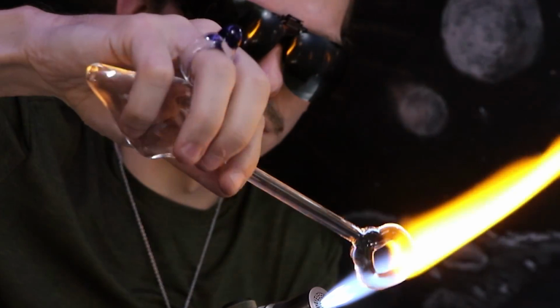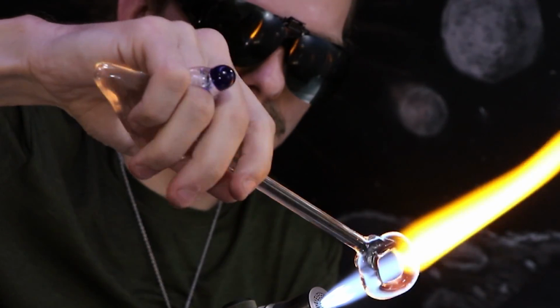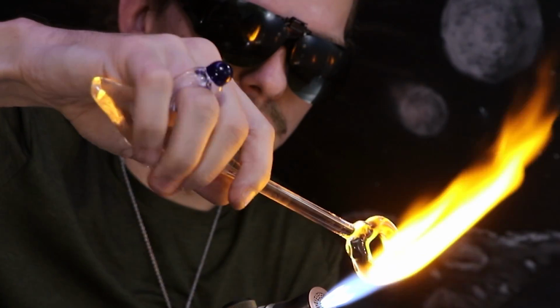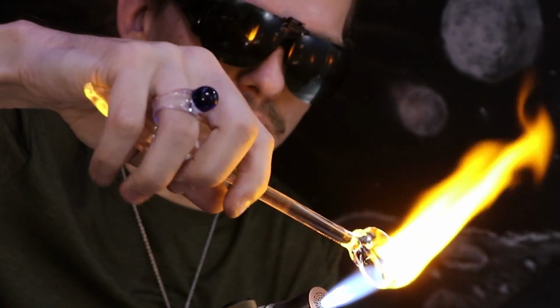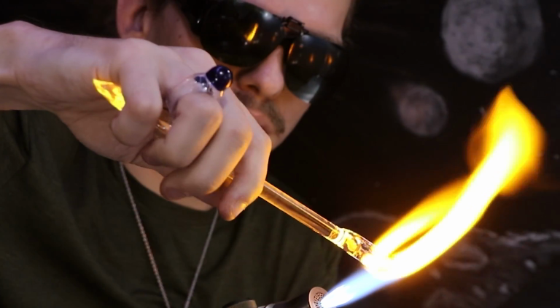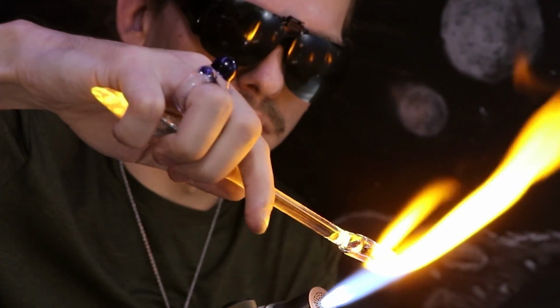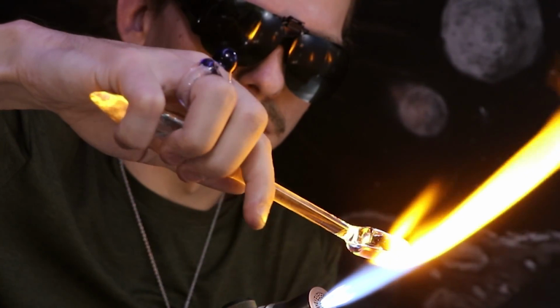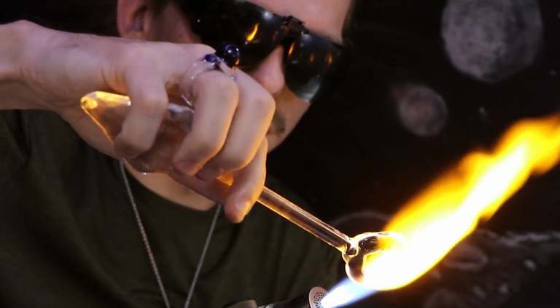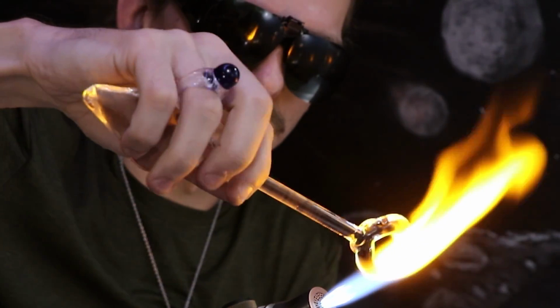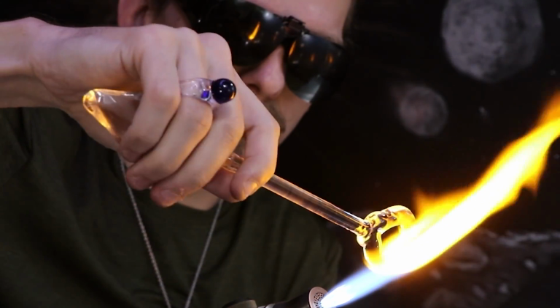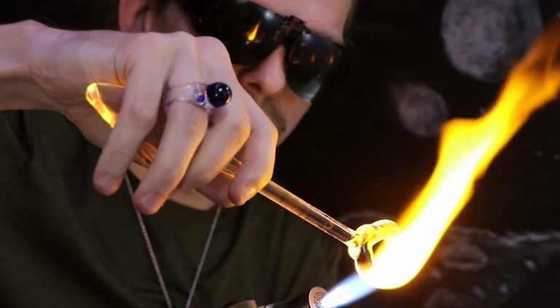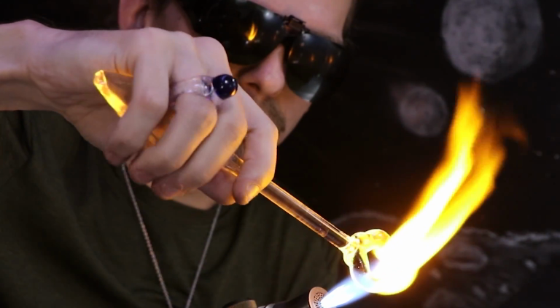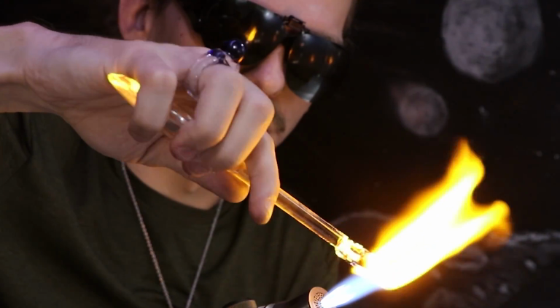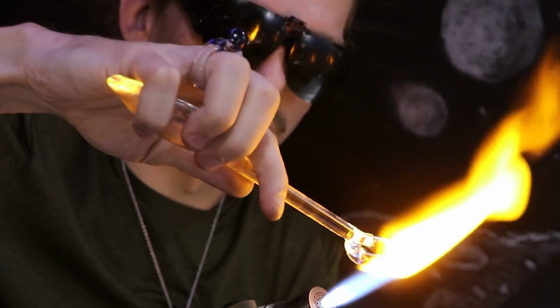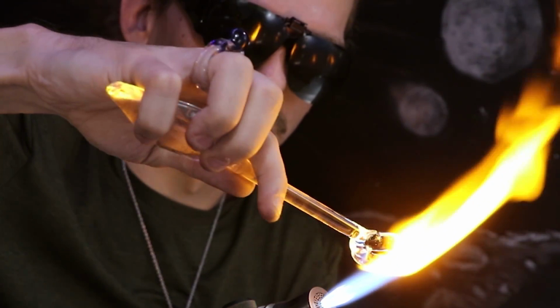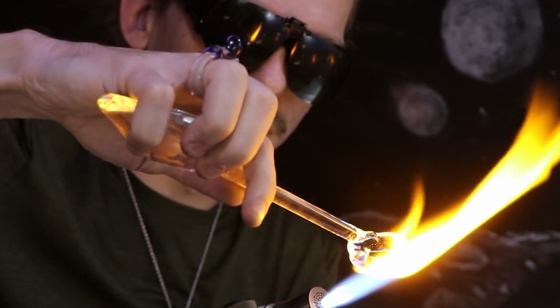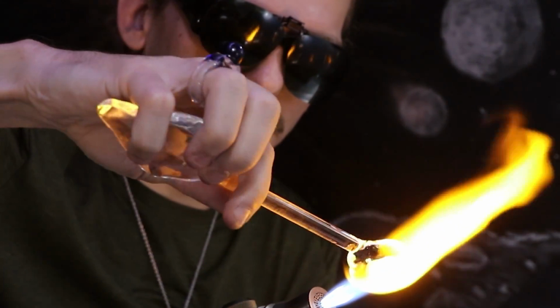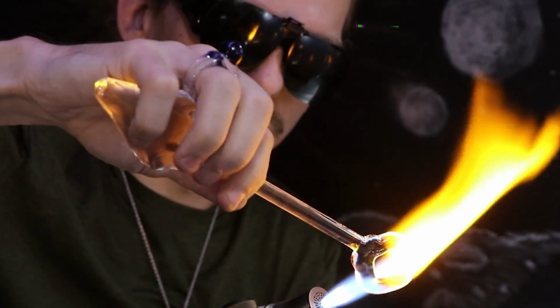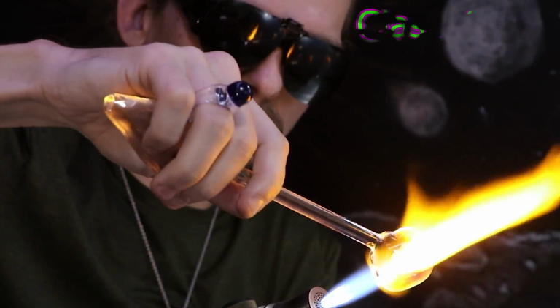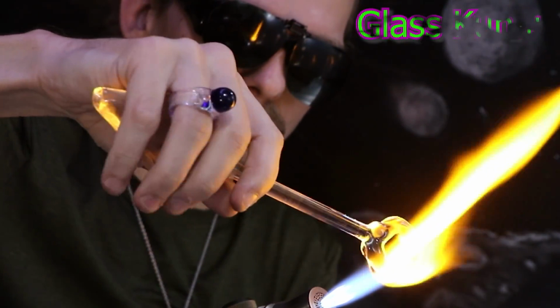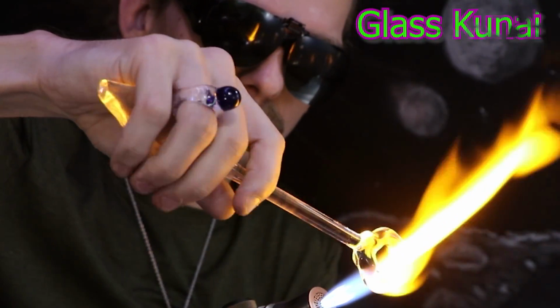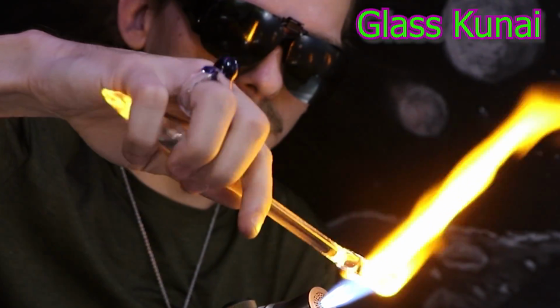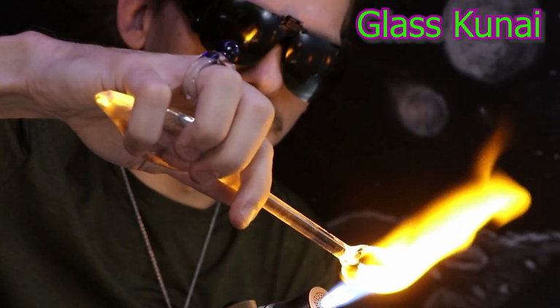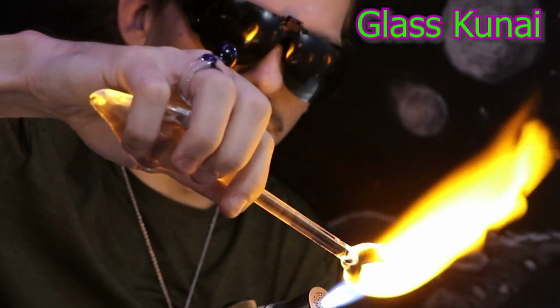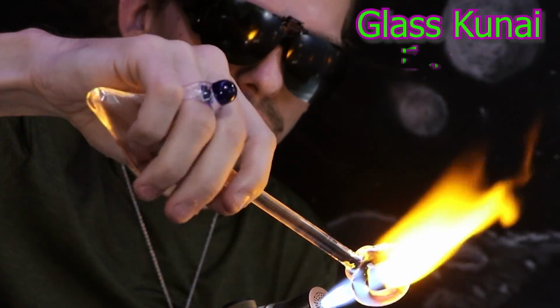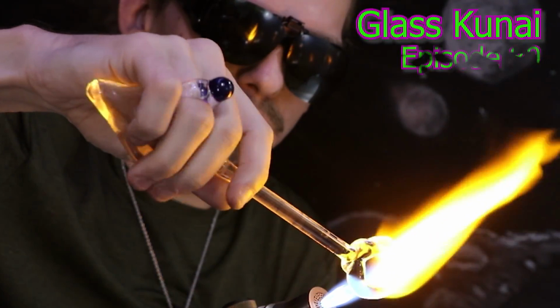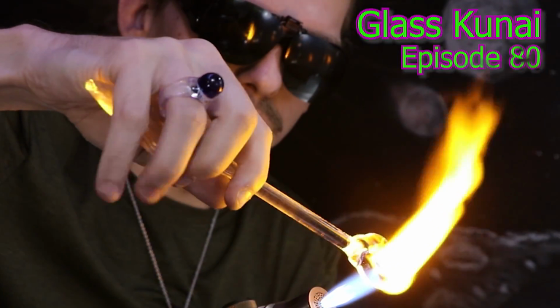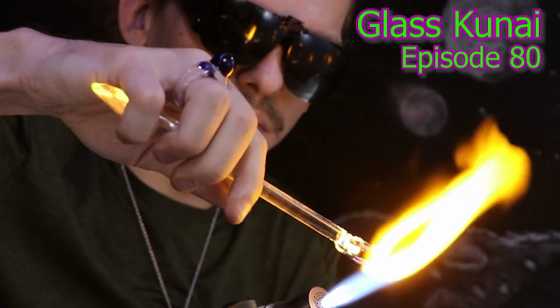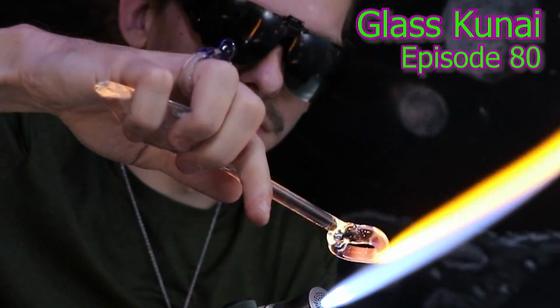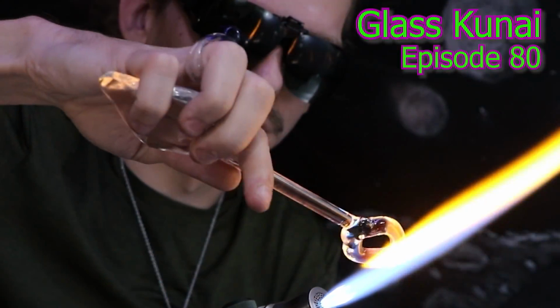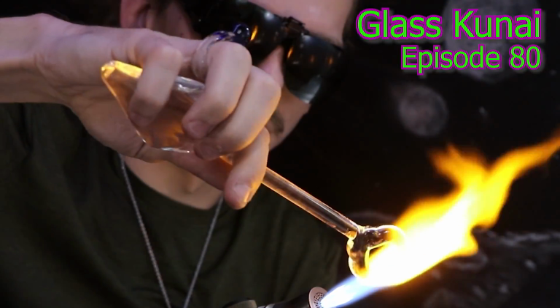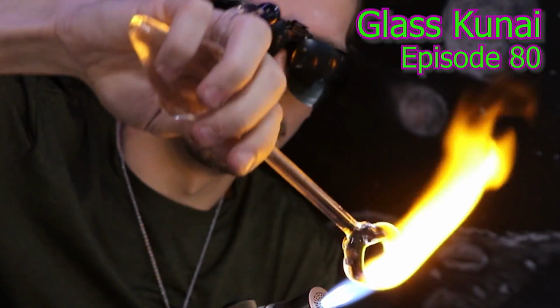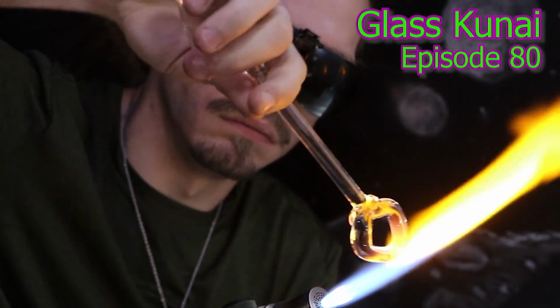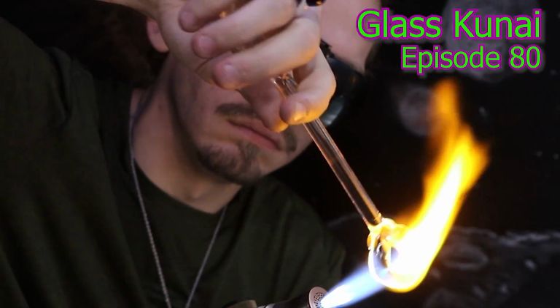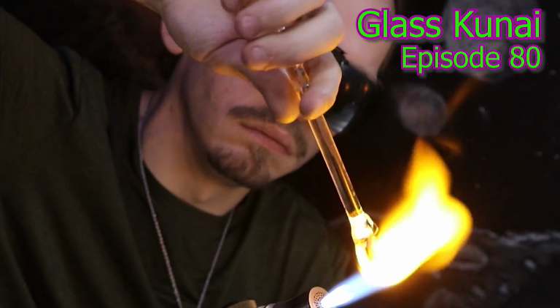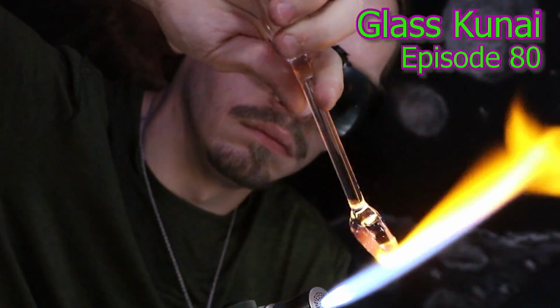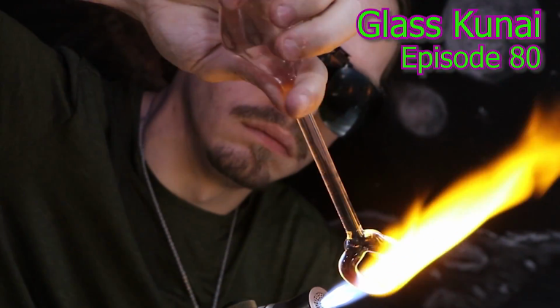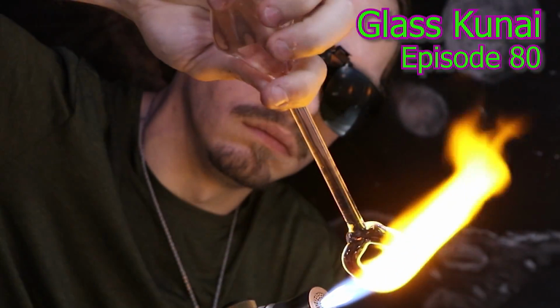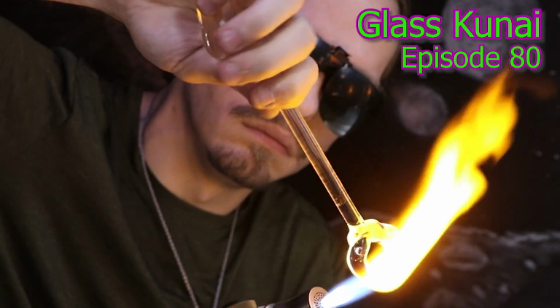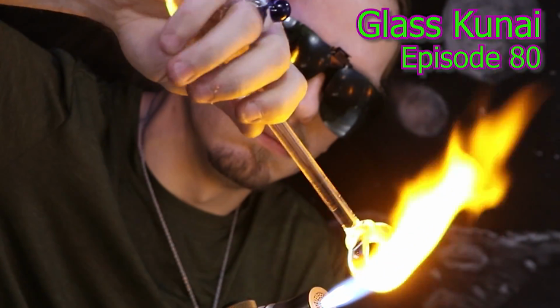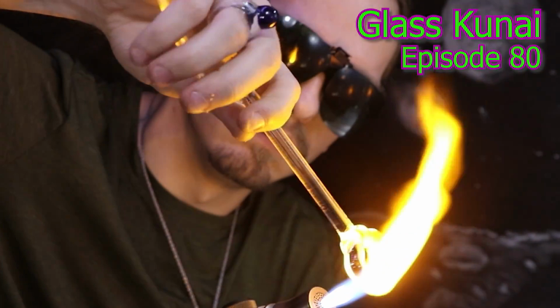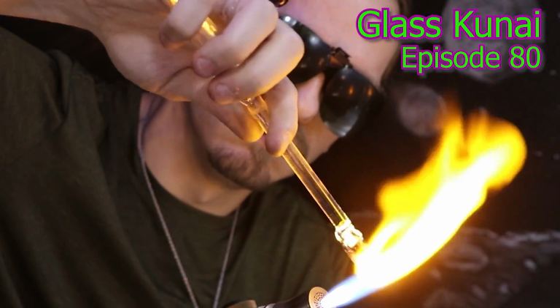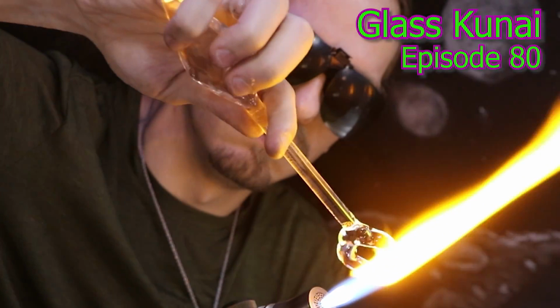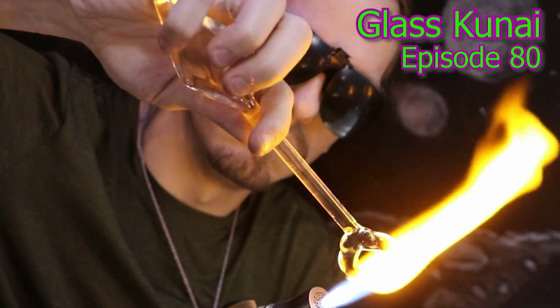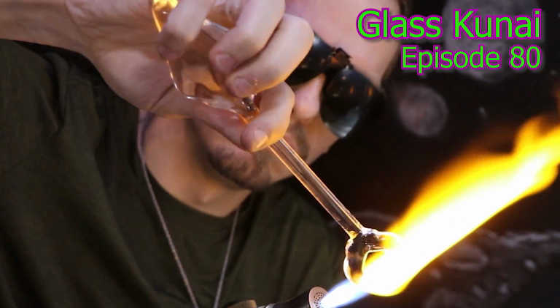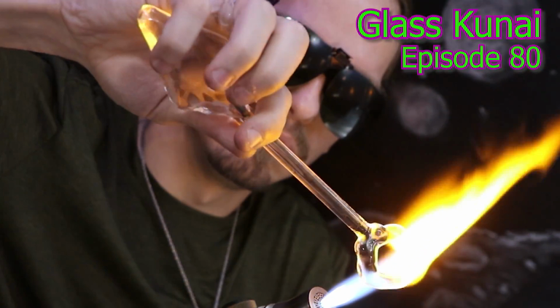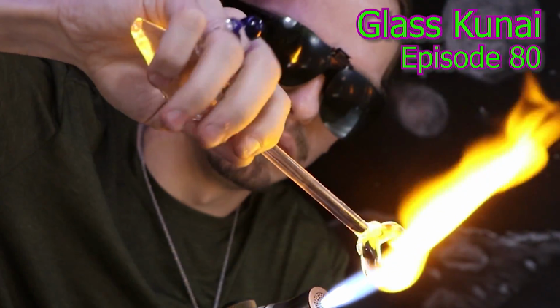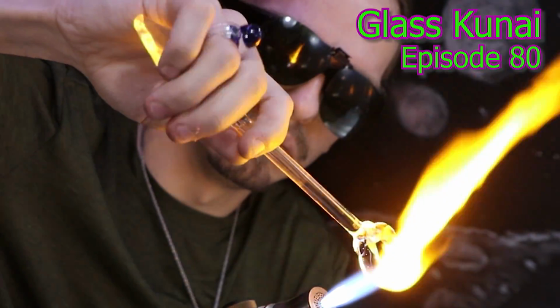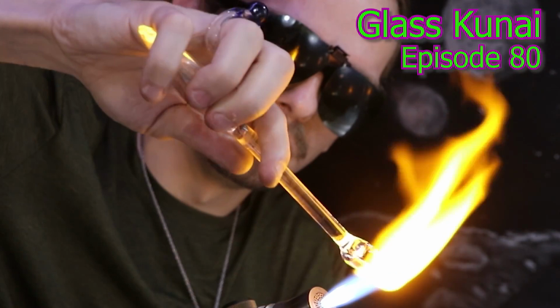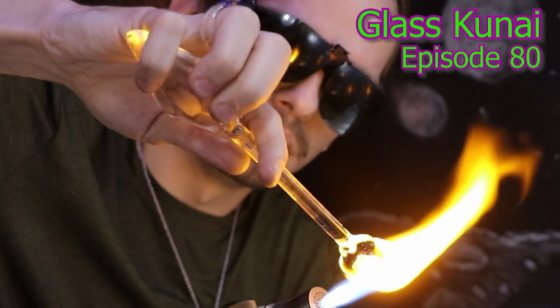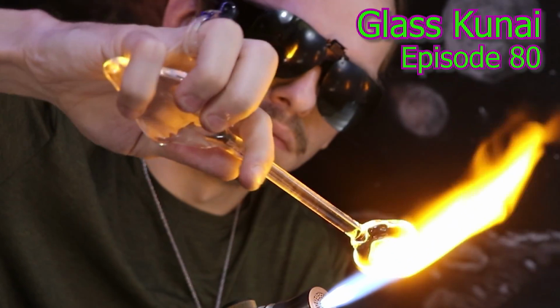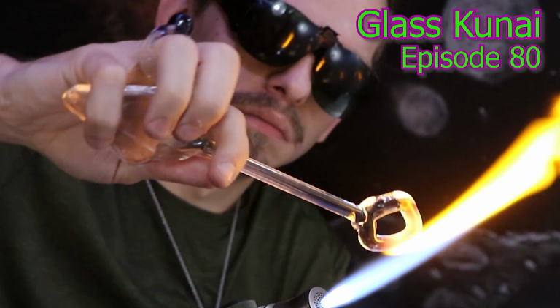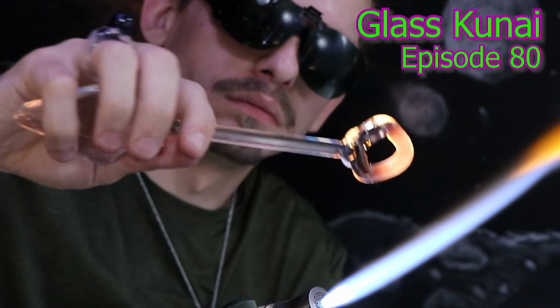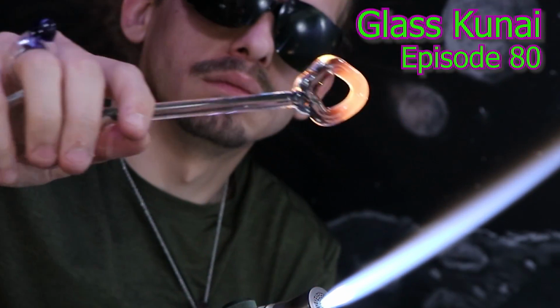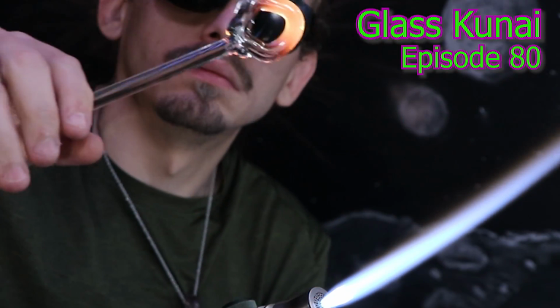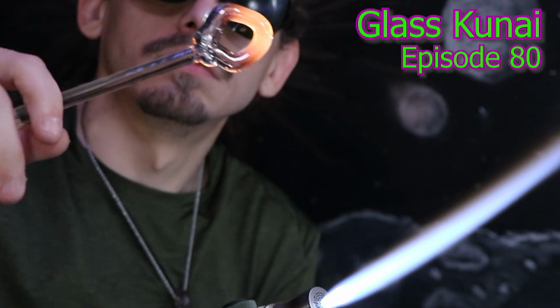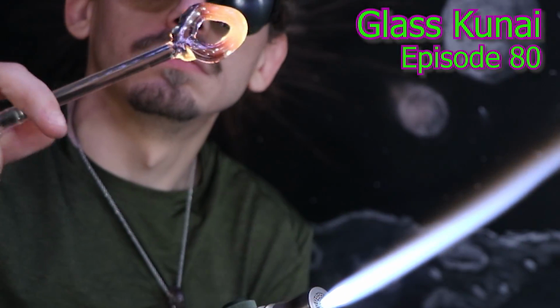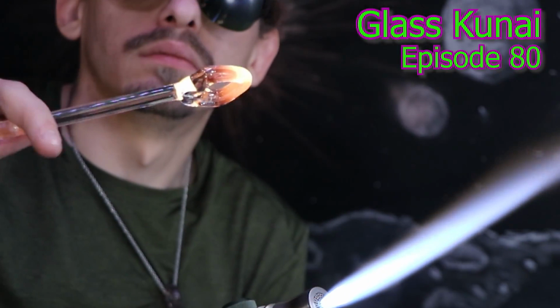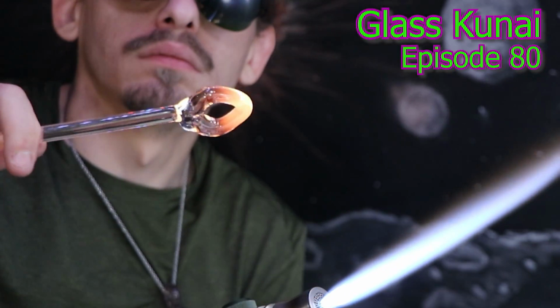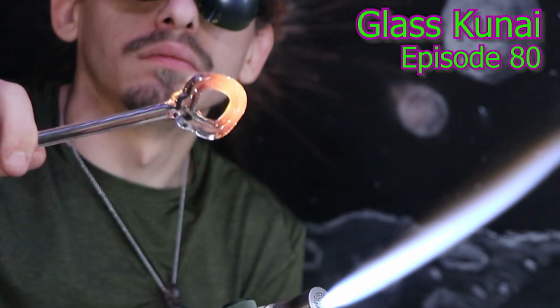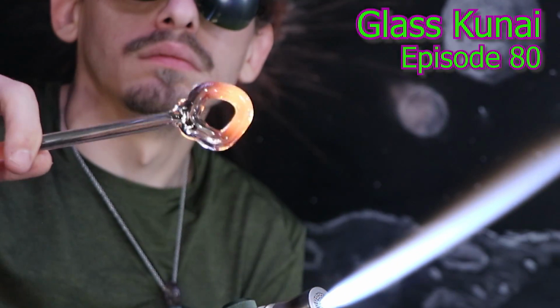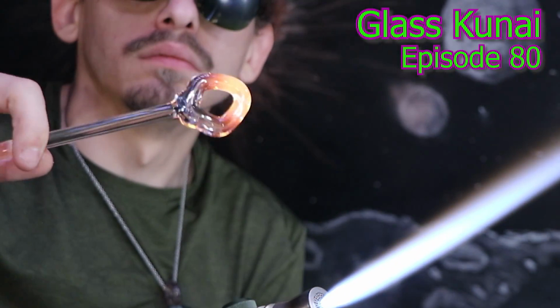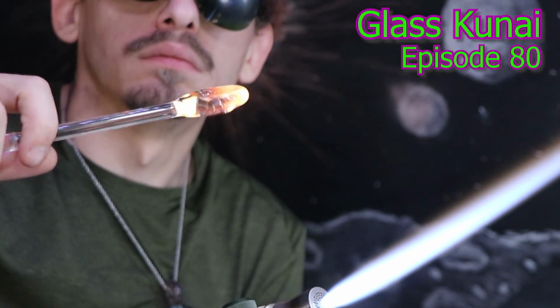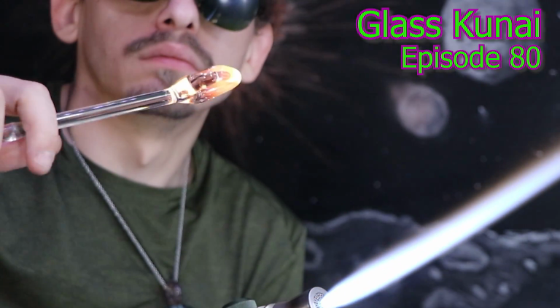Hello, and welcome back. I'll be making some glass kunai today here on the Matt Yassa channel.